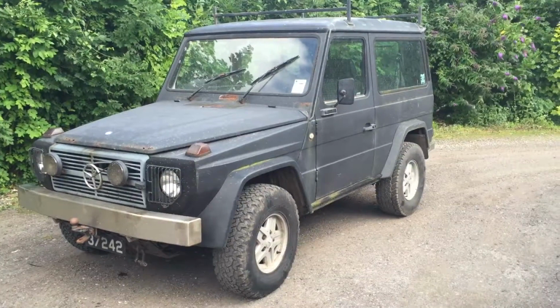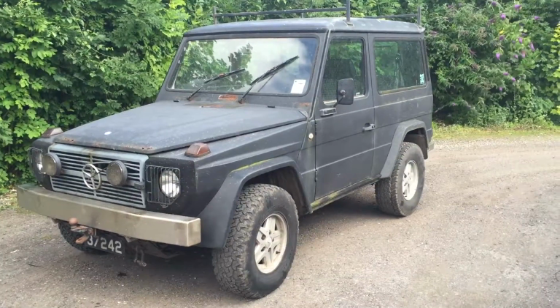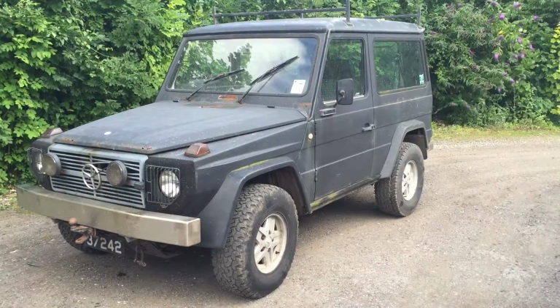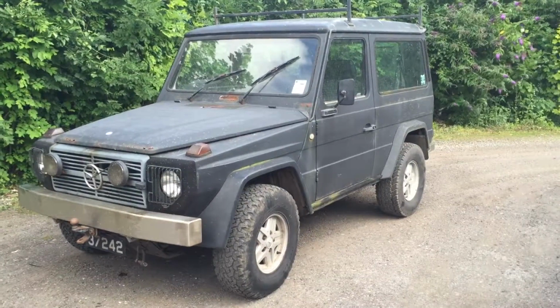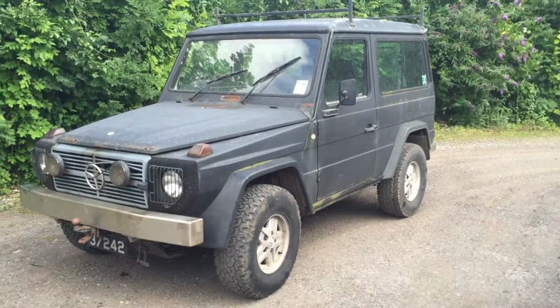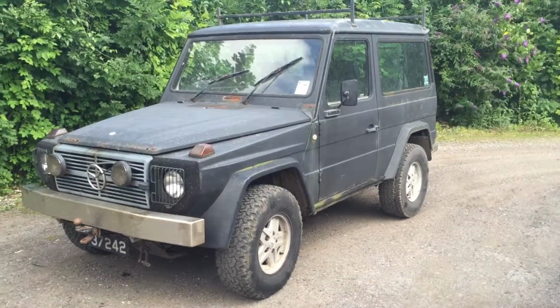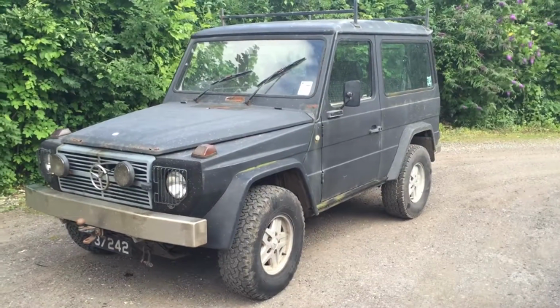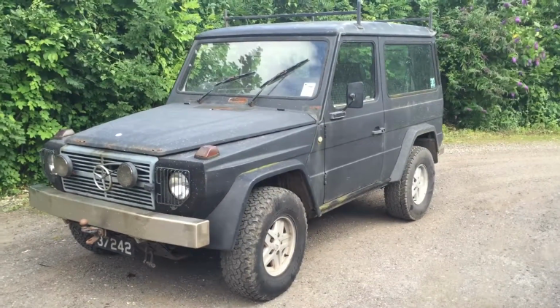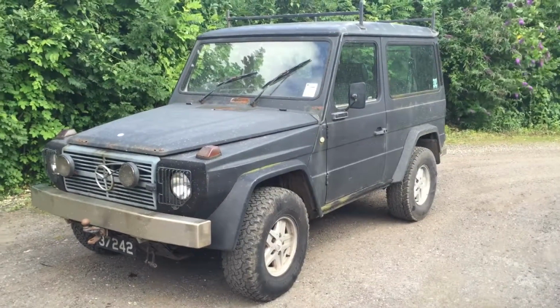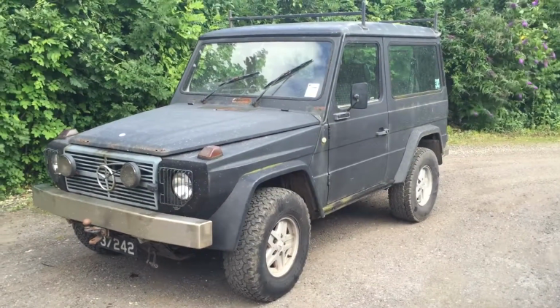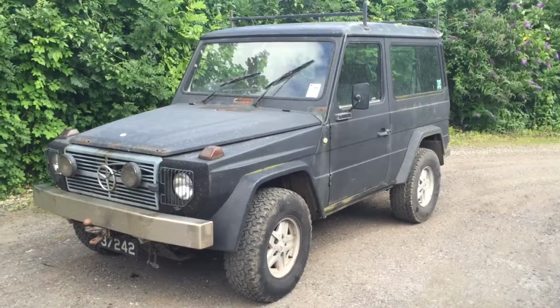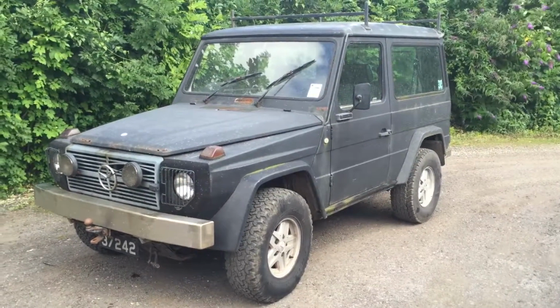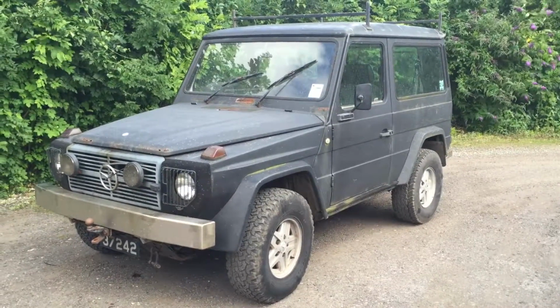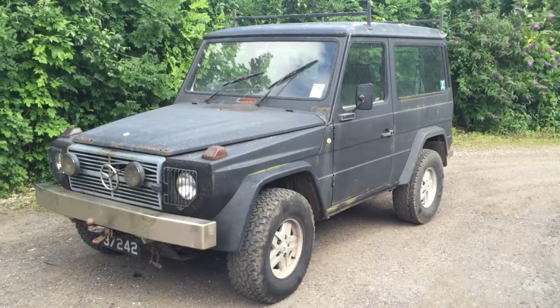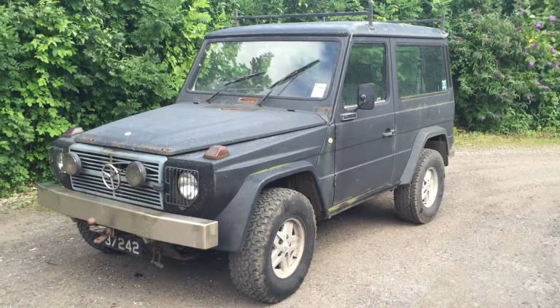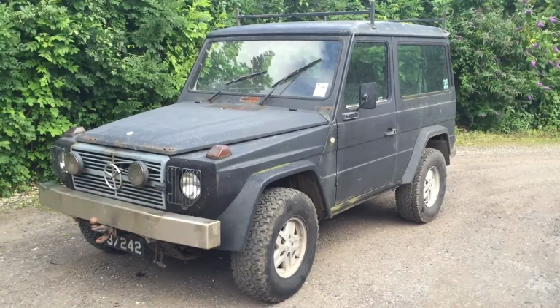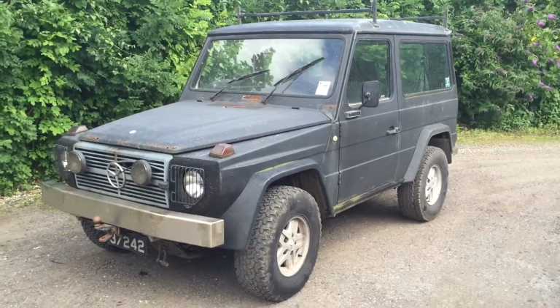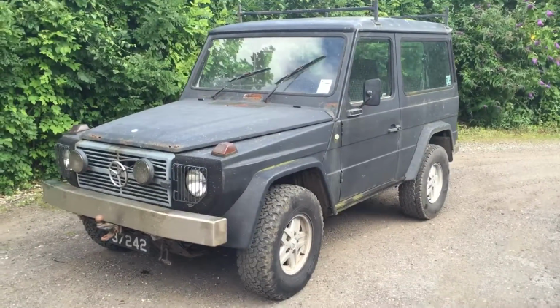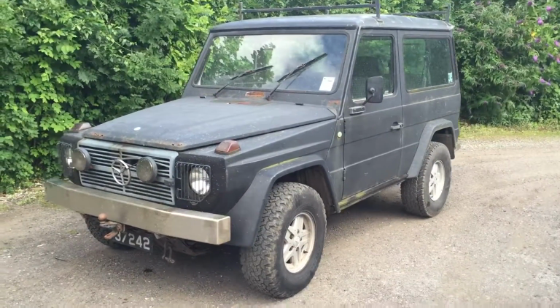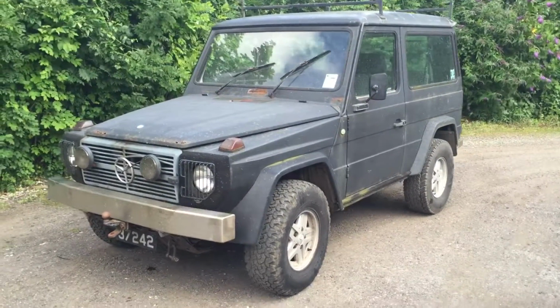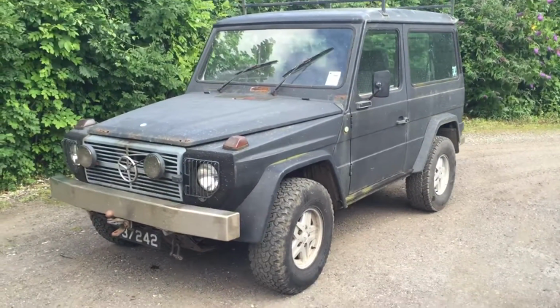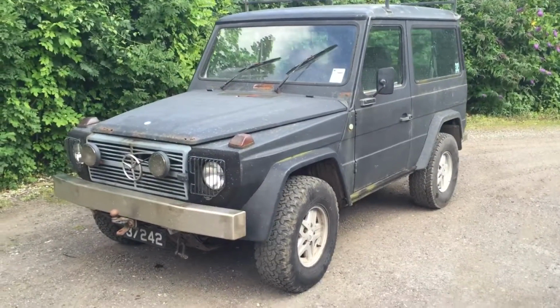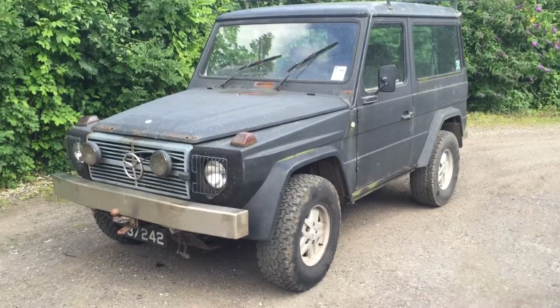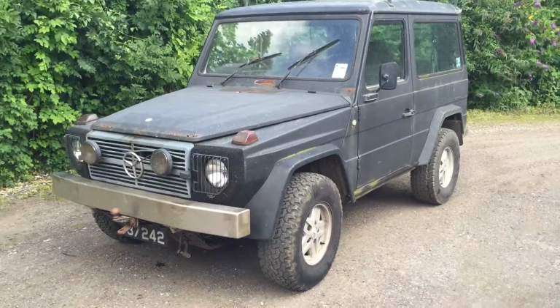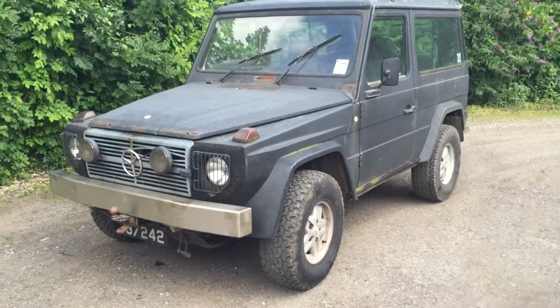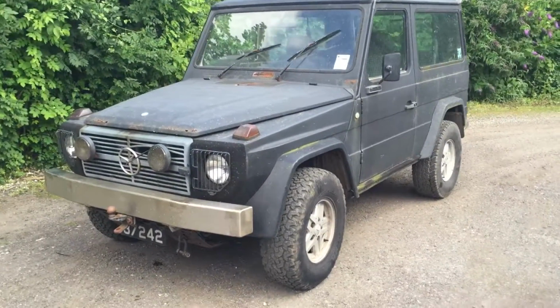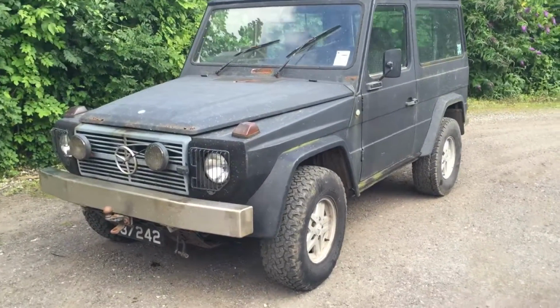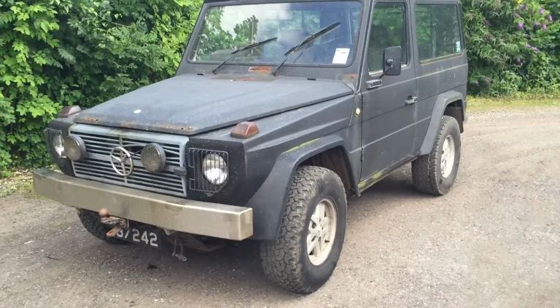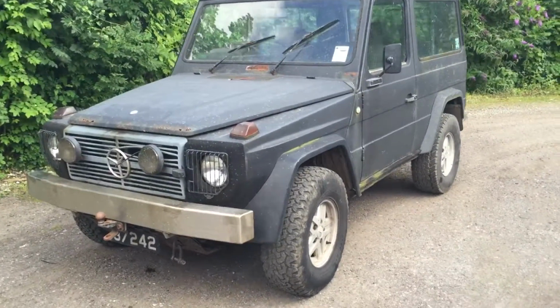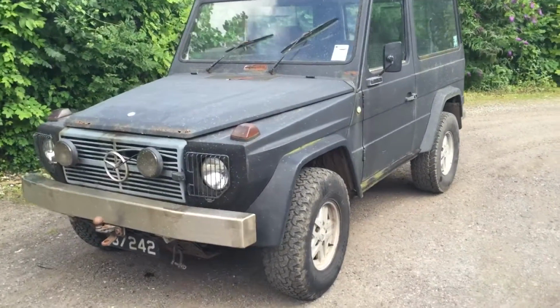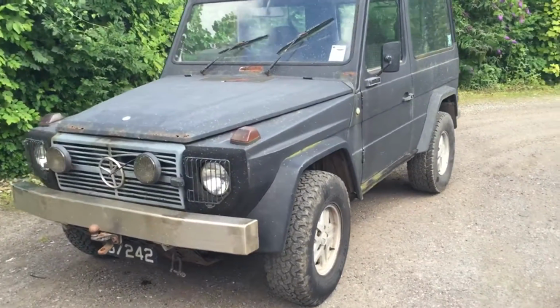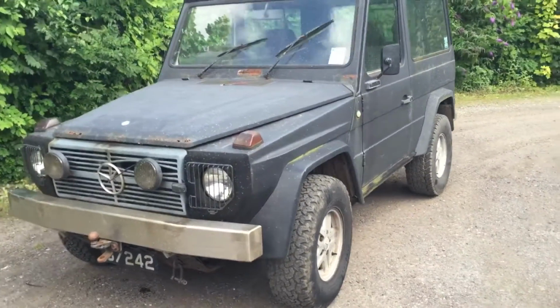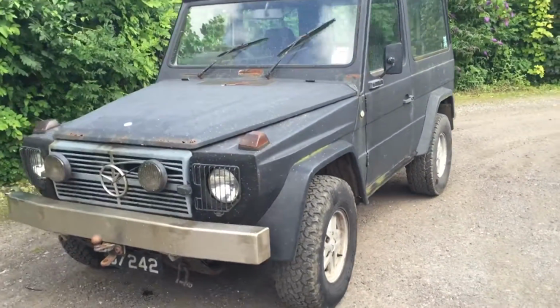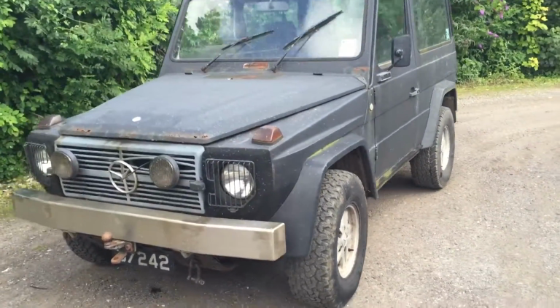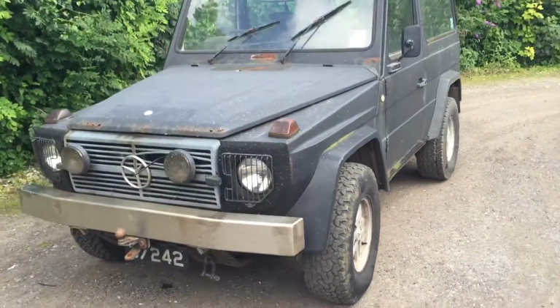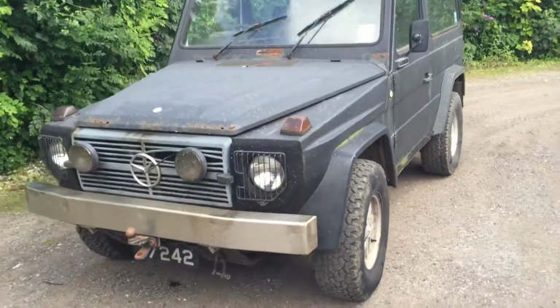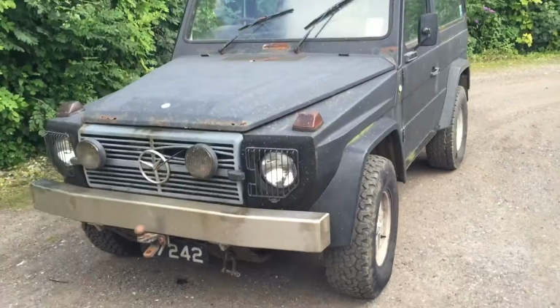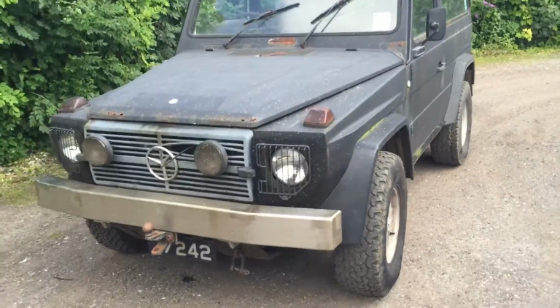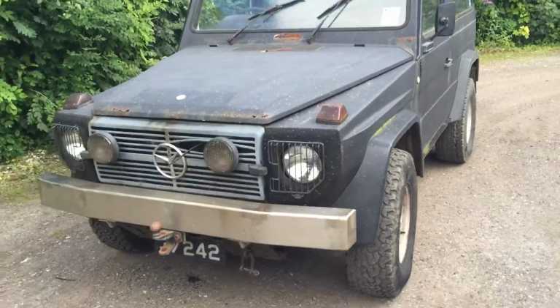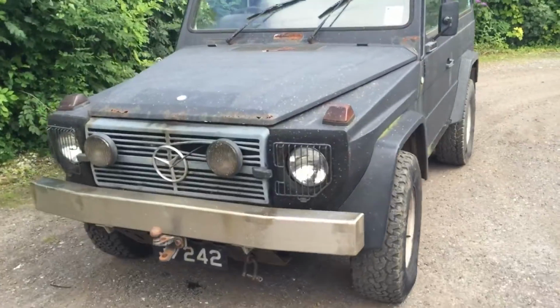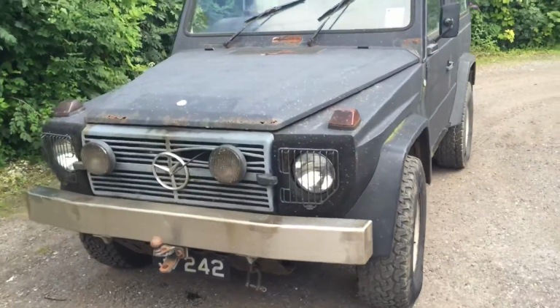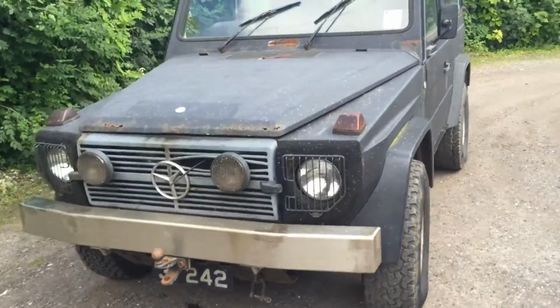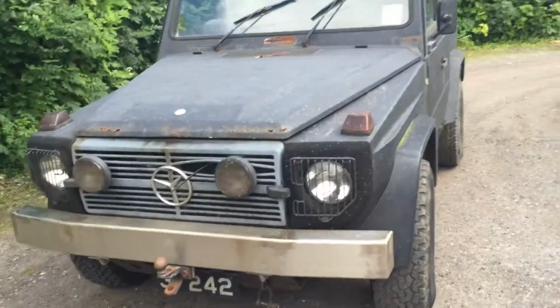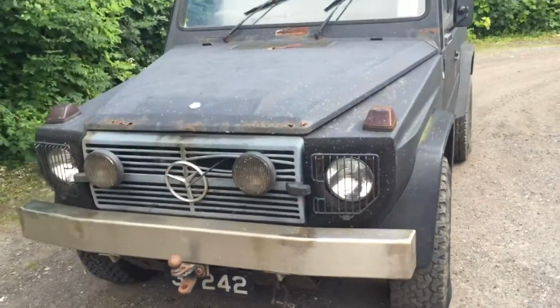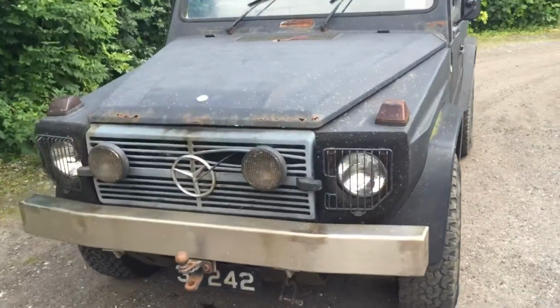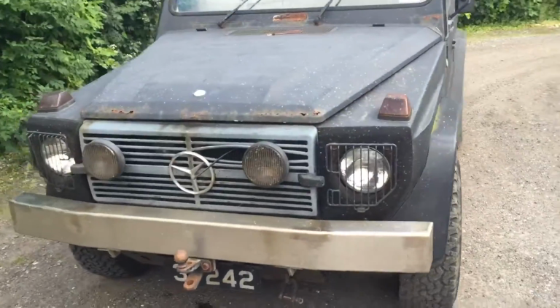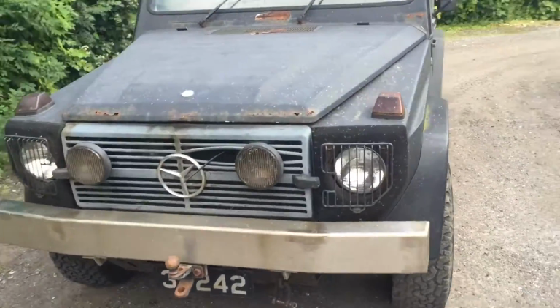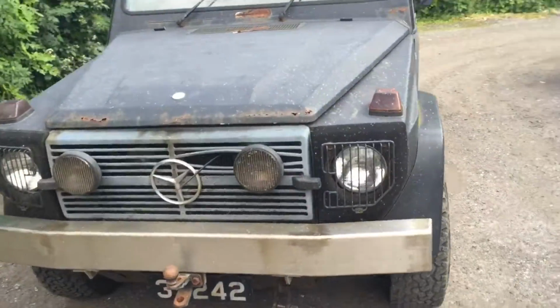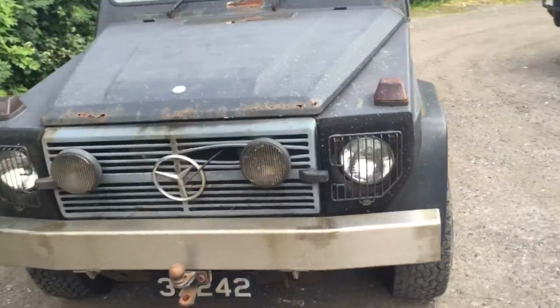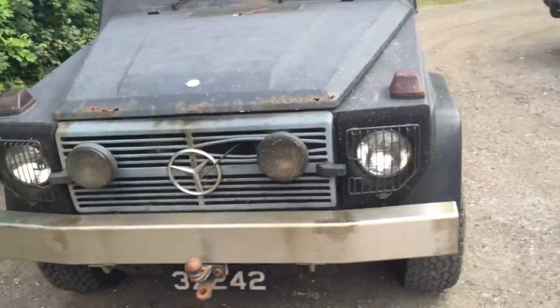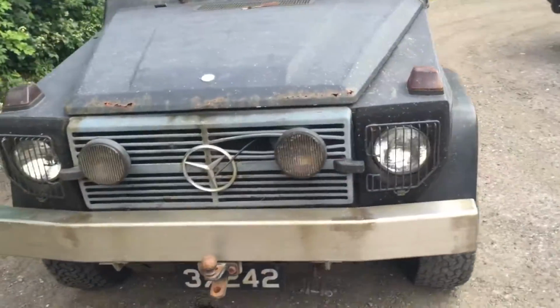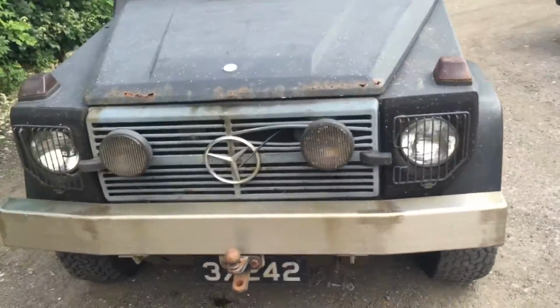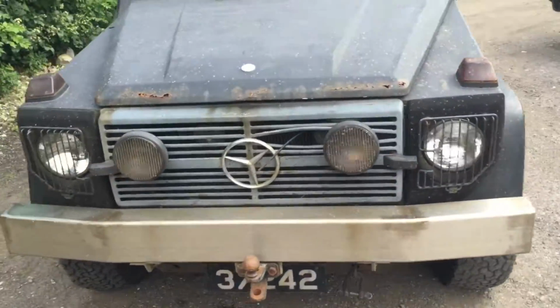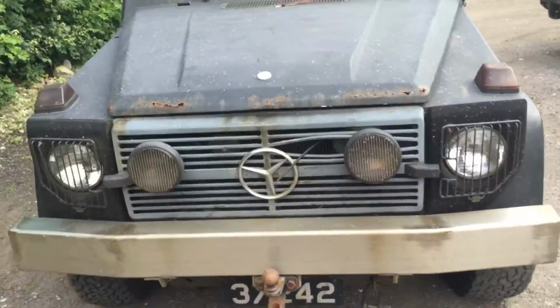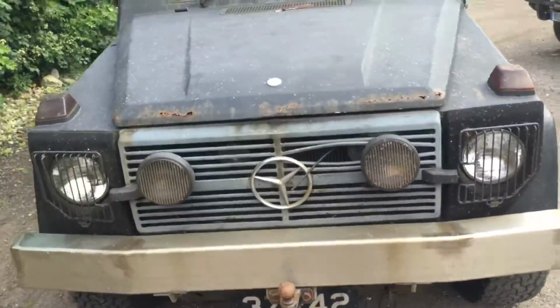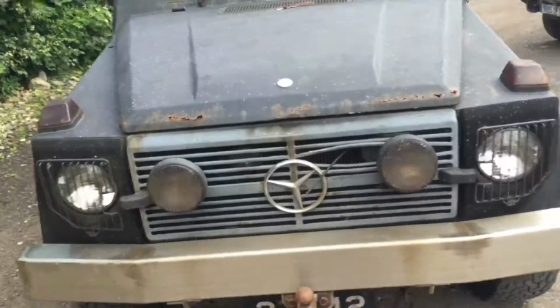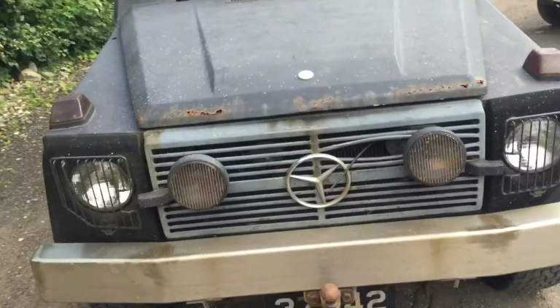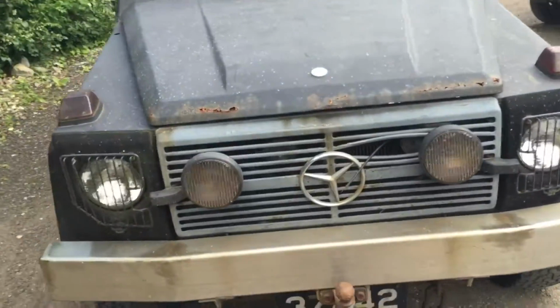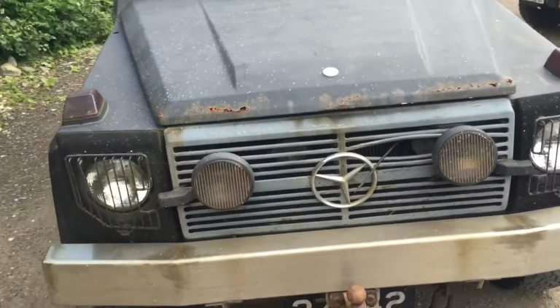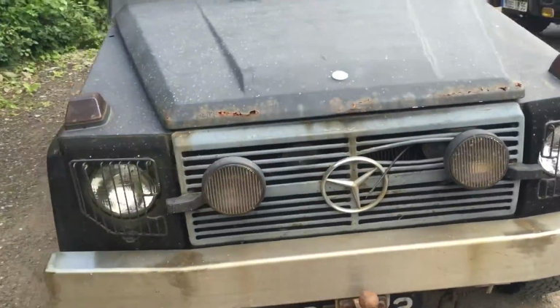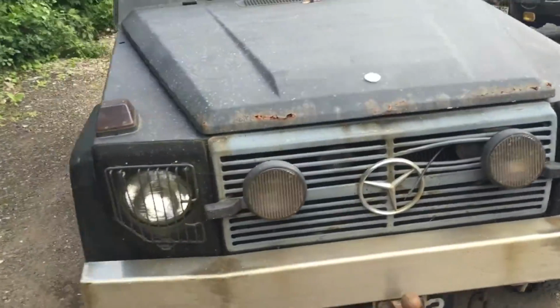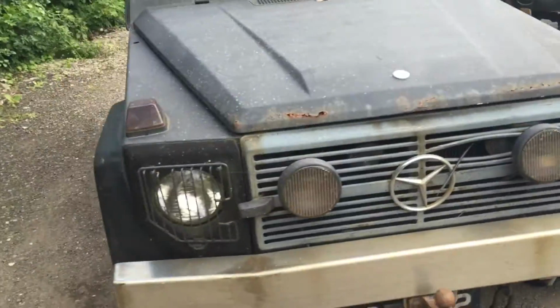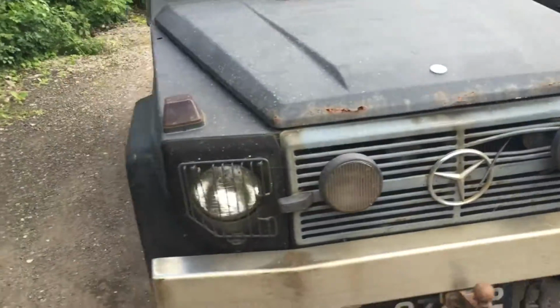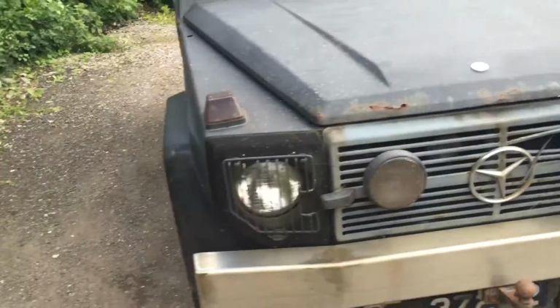Hello, this is Danny from Bradley James Classics. This is a Restoration Corner G Wagon from 1985.